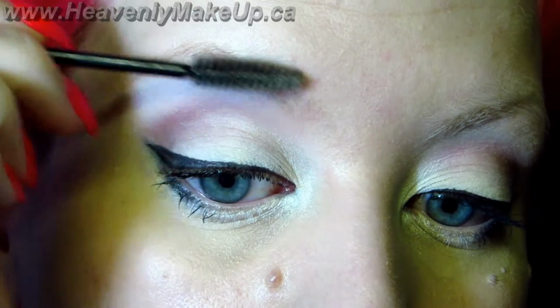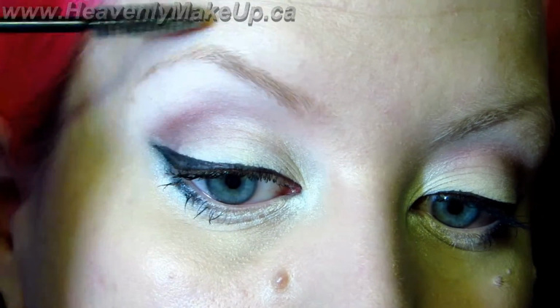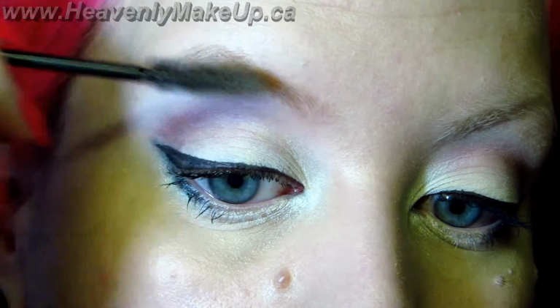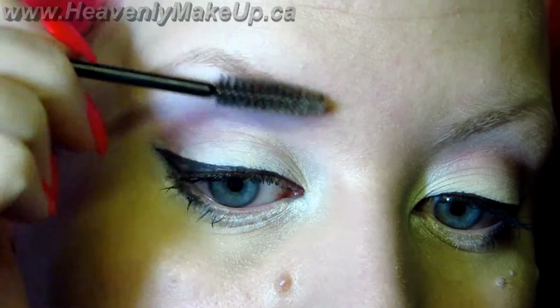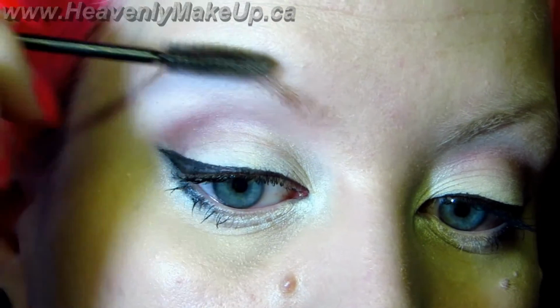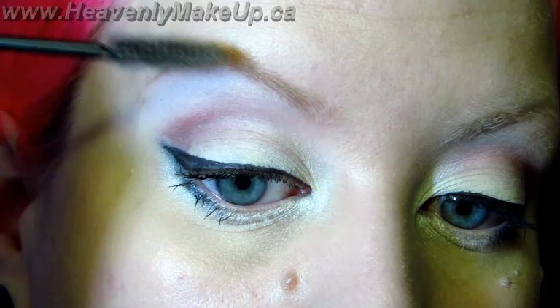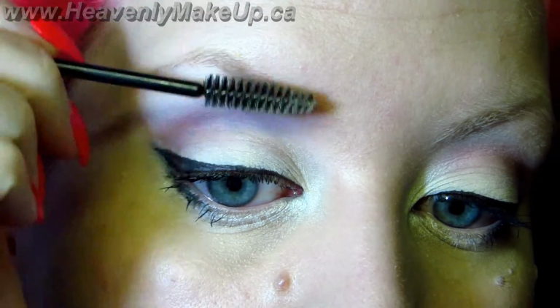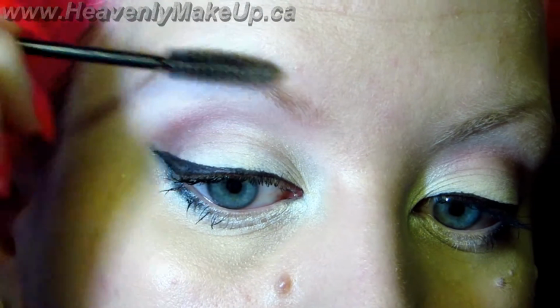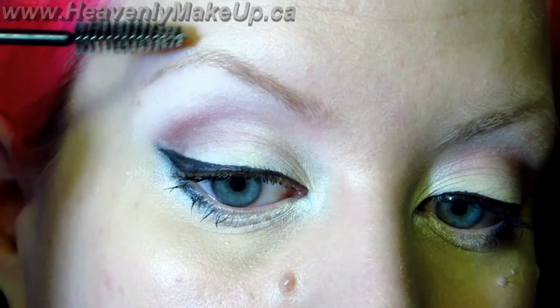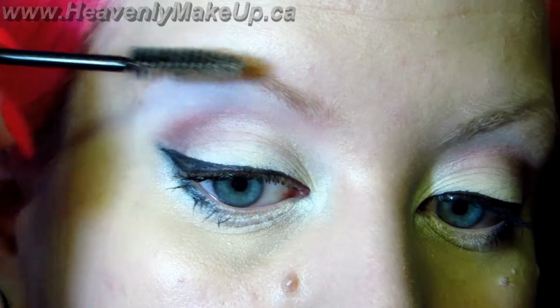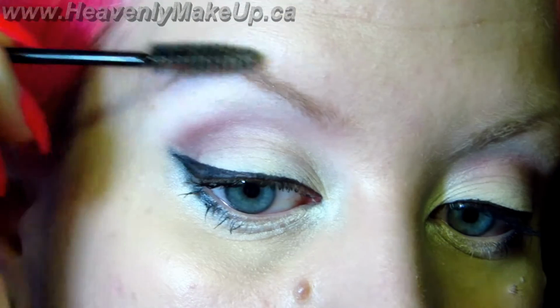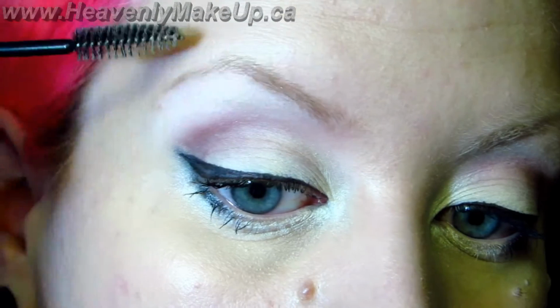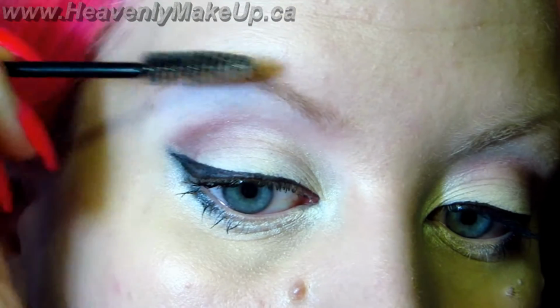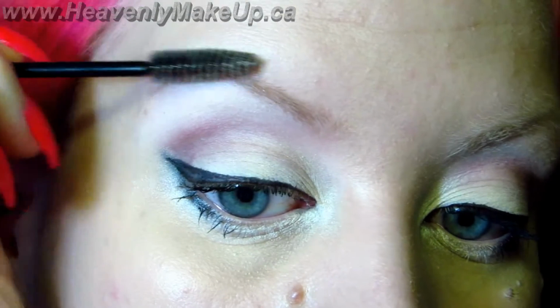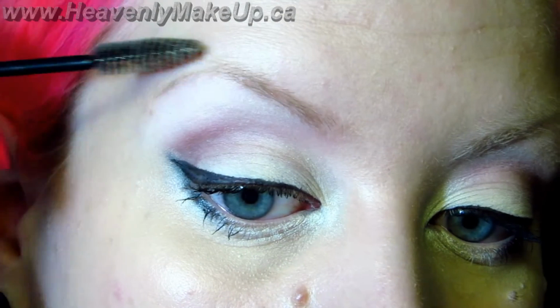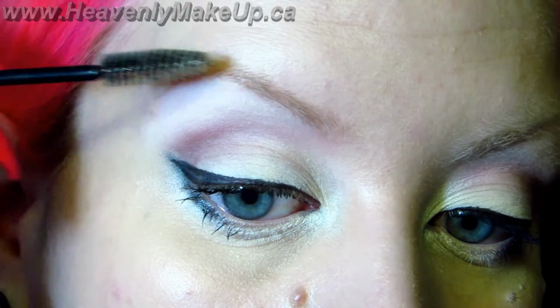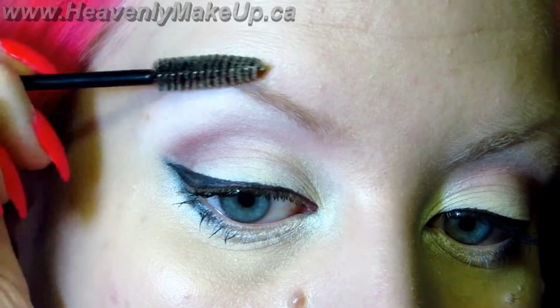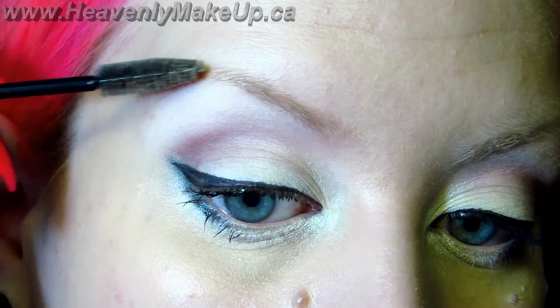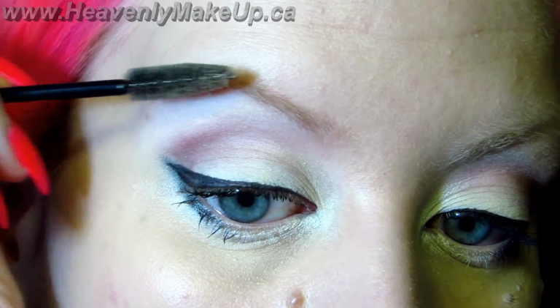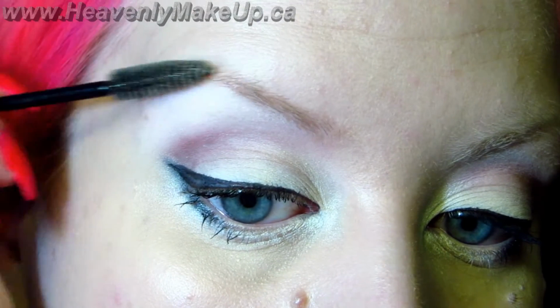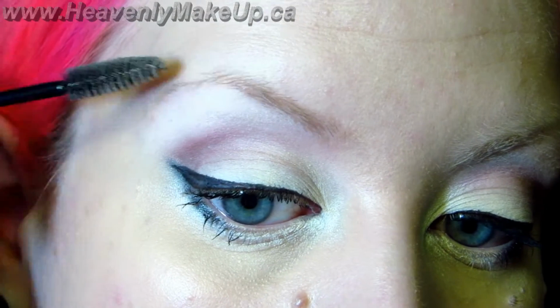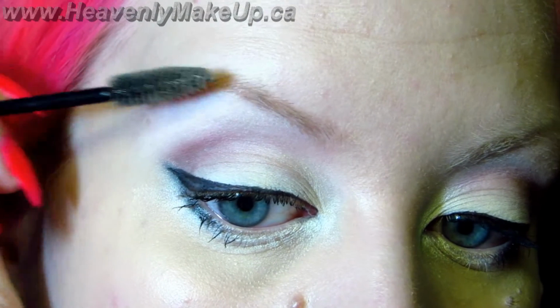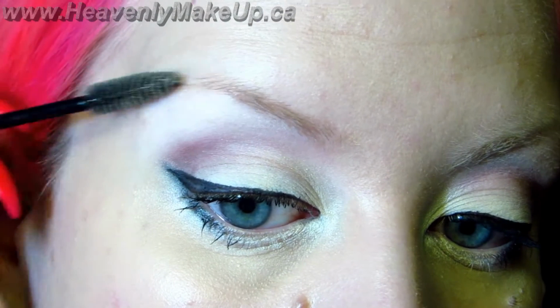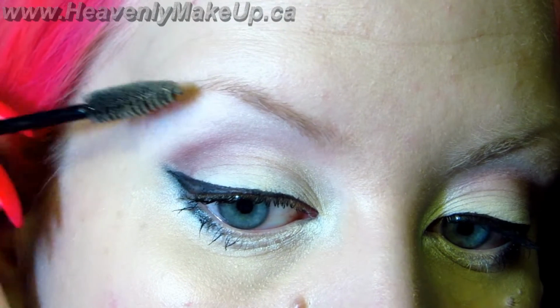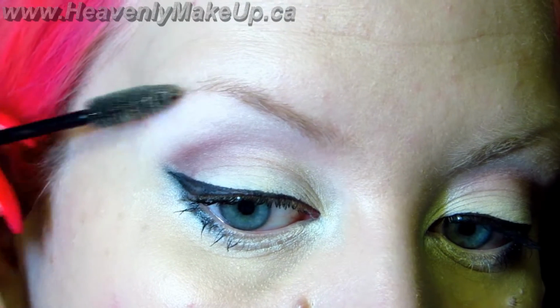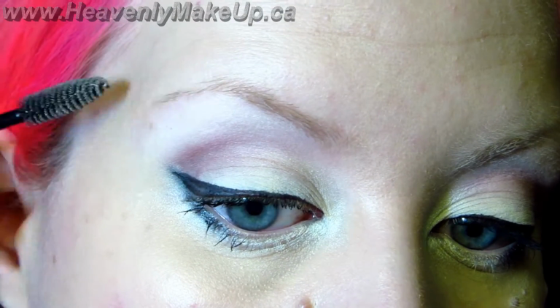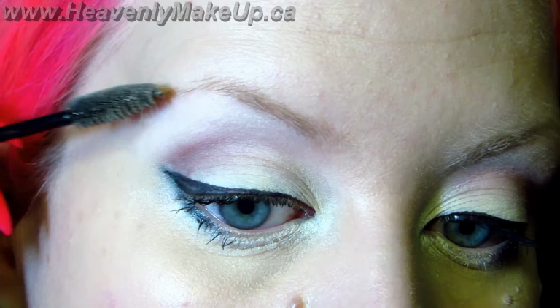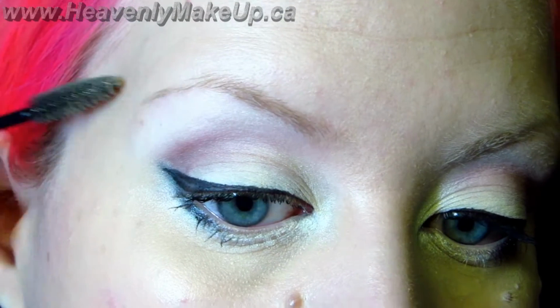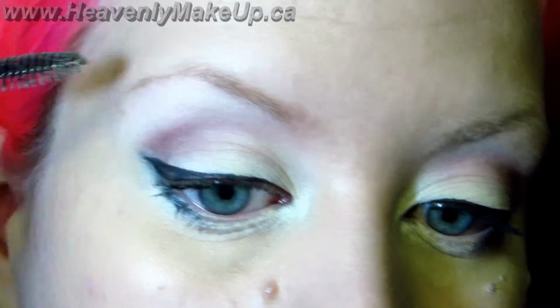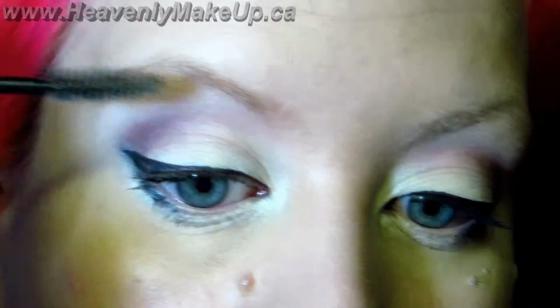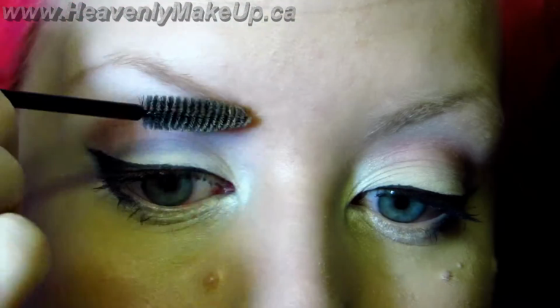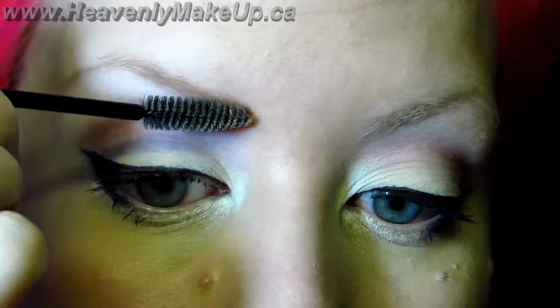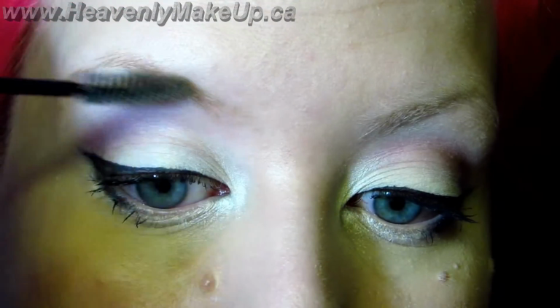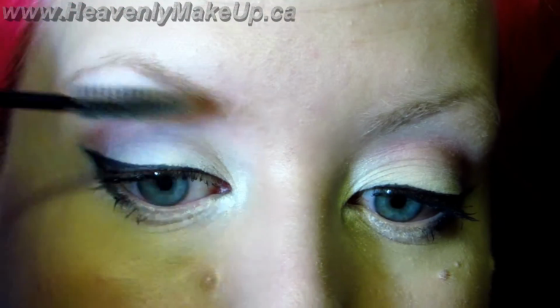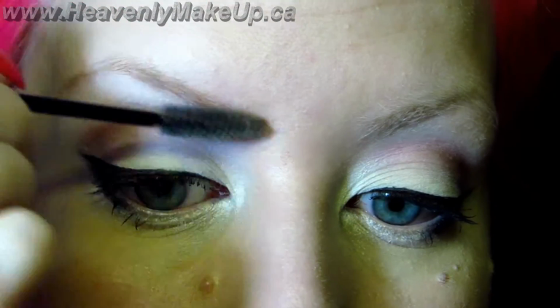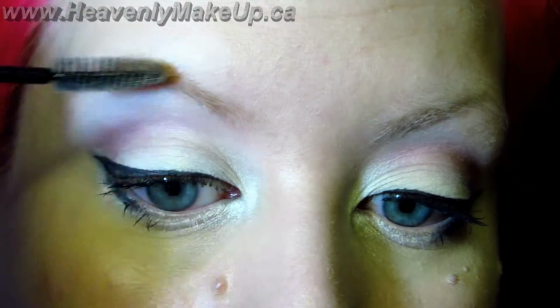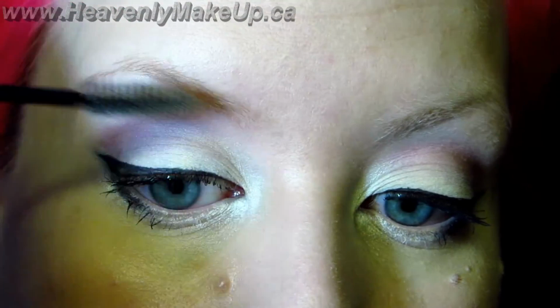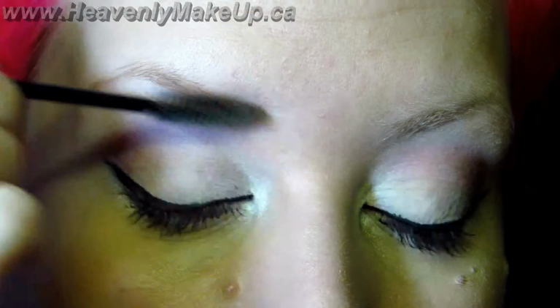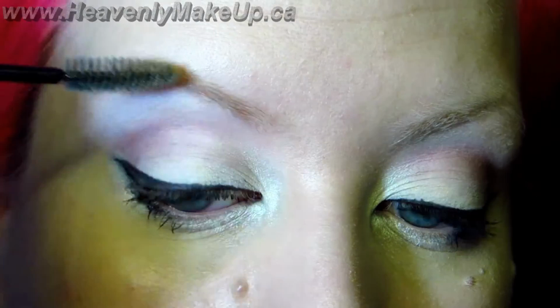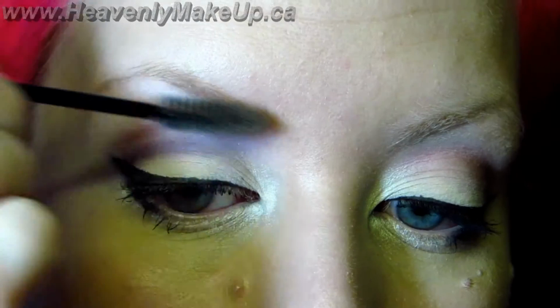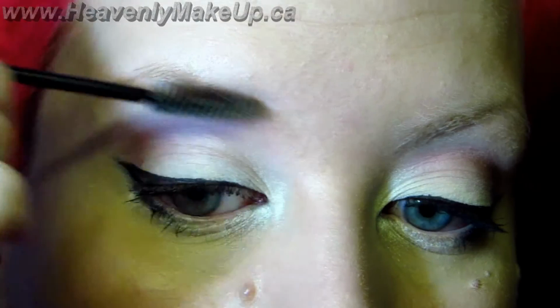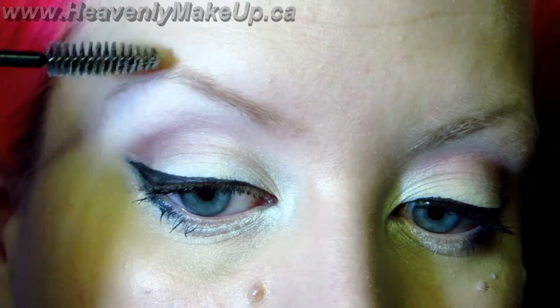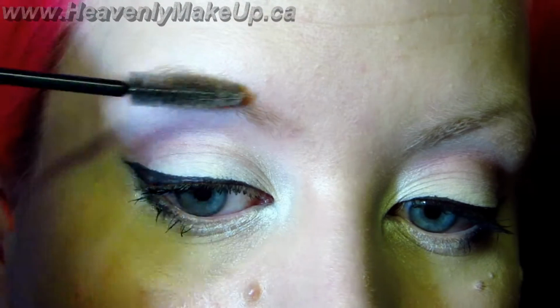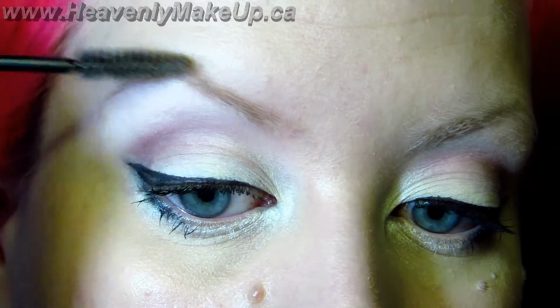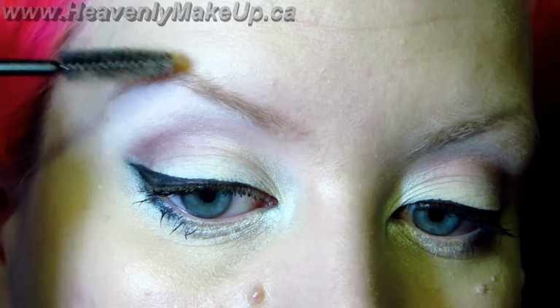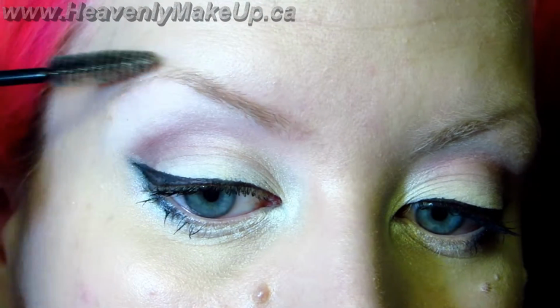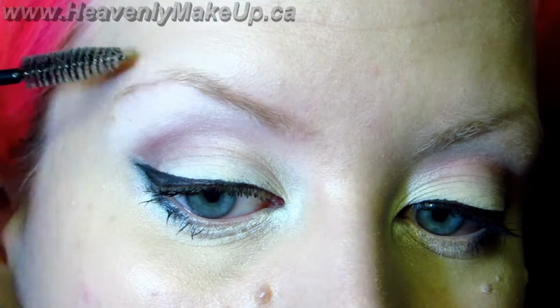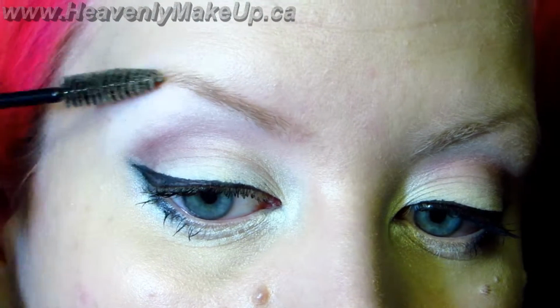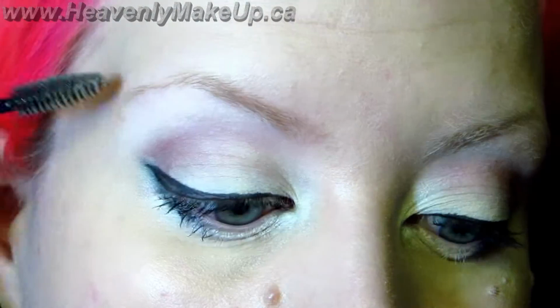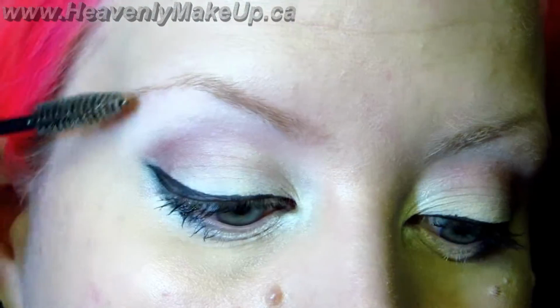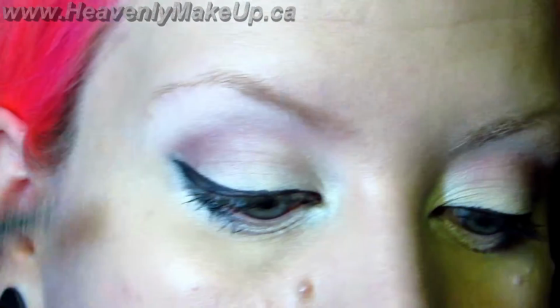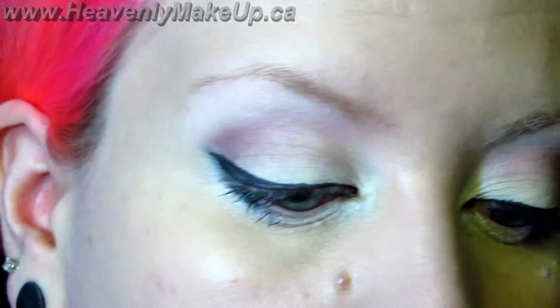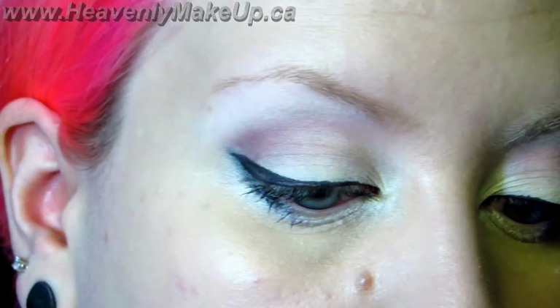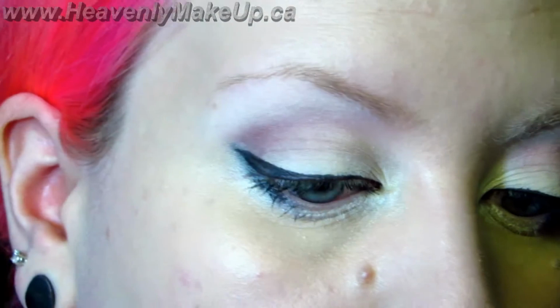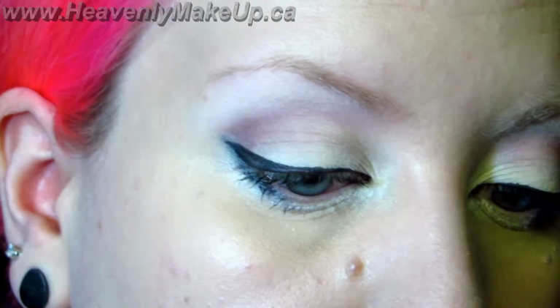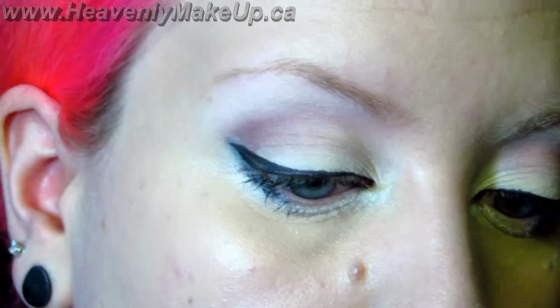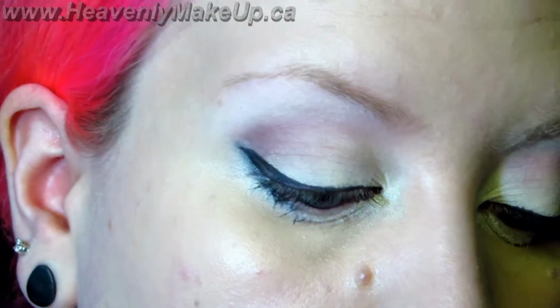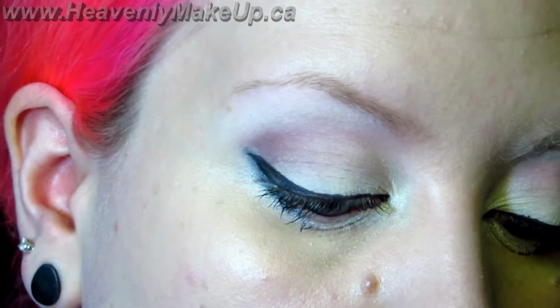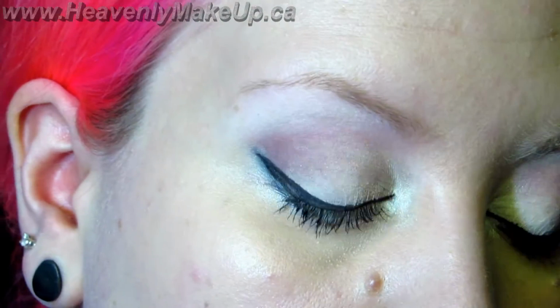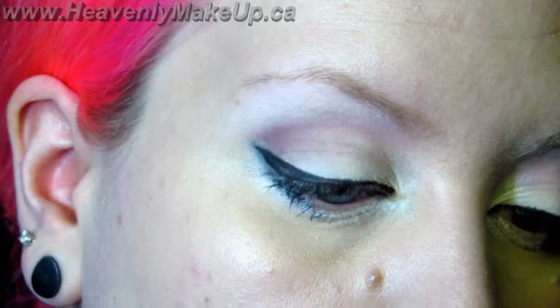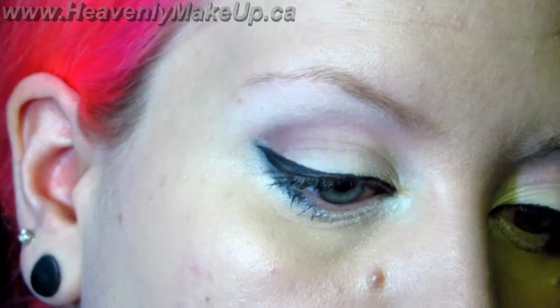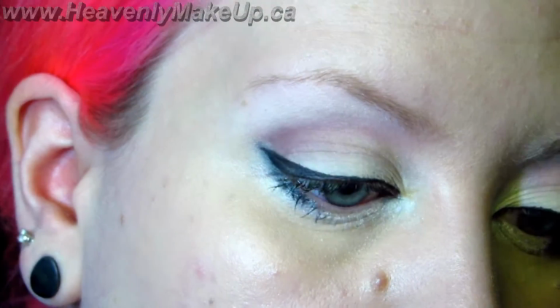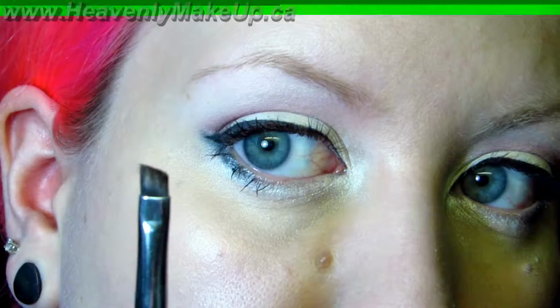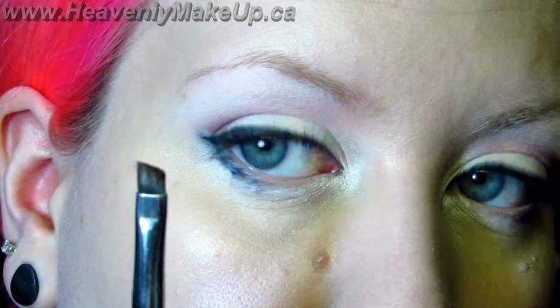So today I'm going to show you how I do my eyebrows. Always starting with combing them down so they're not all wild and free.